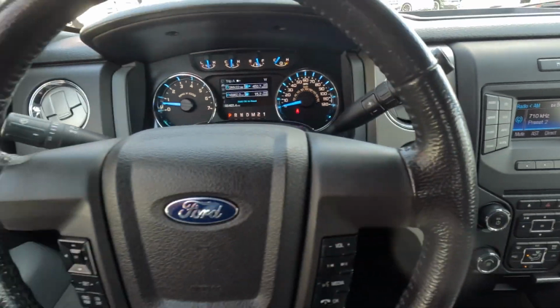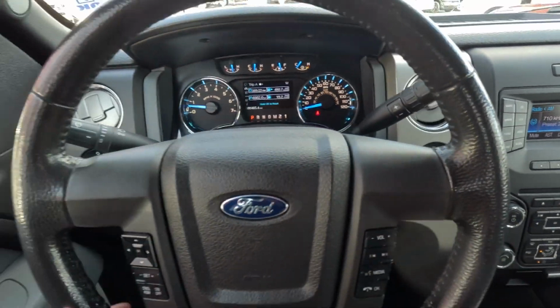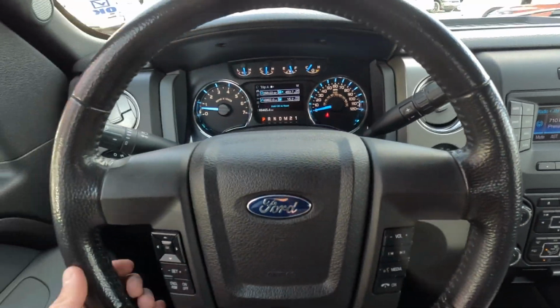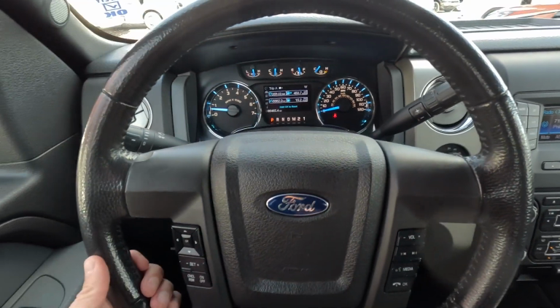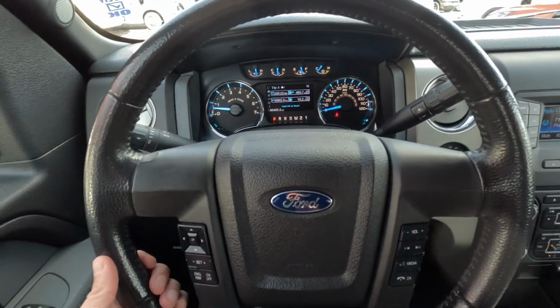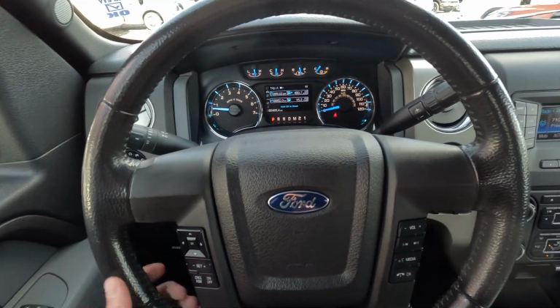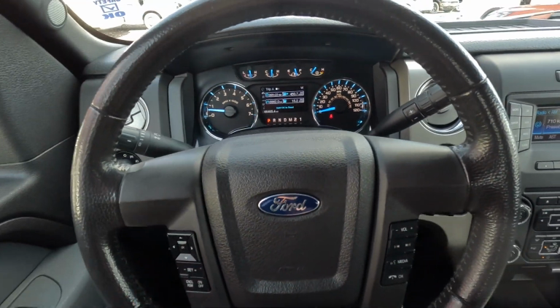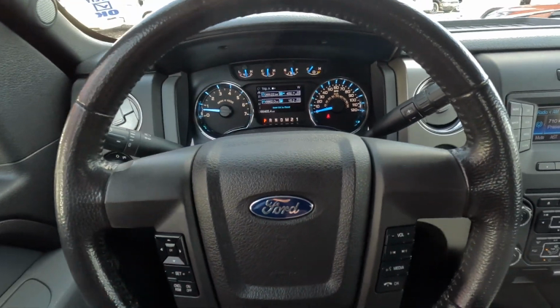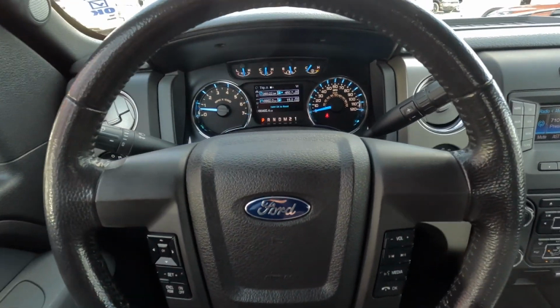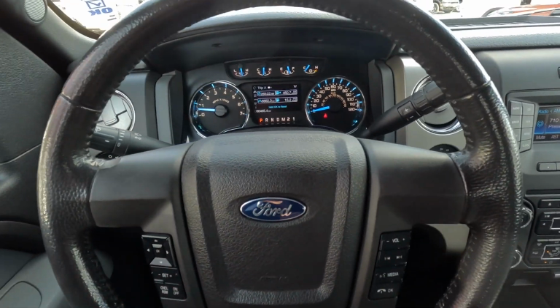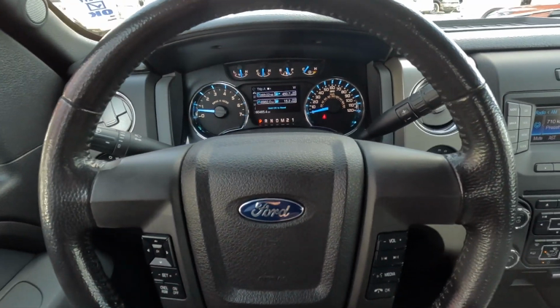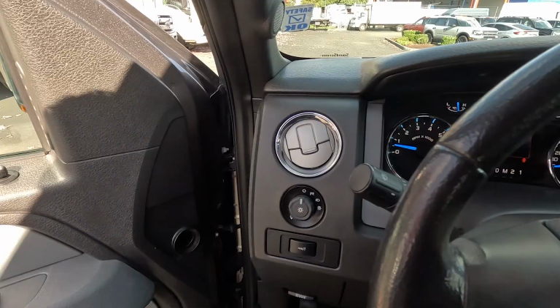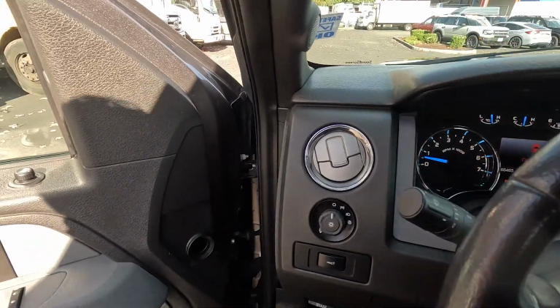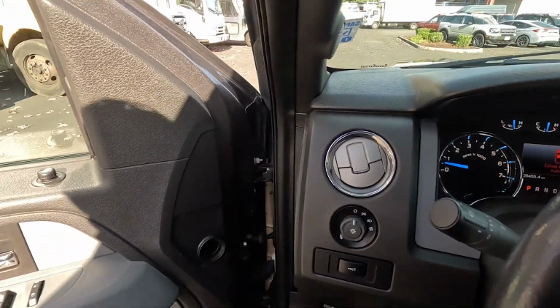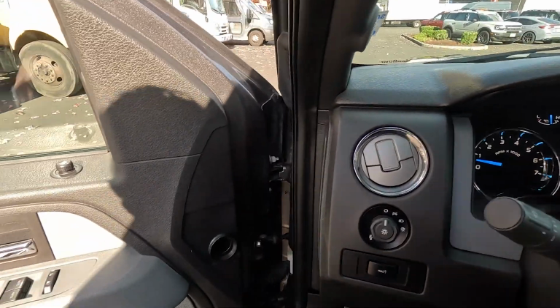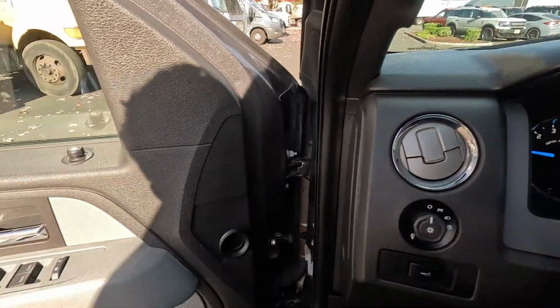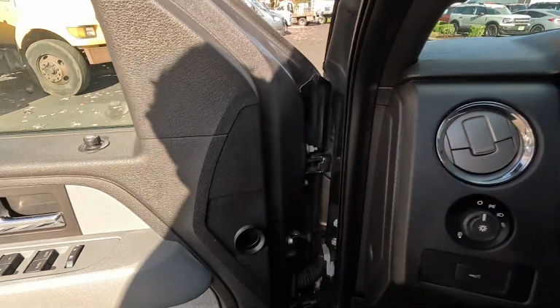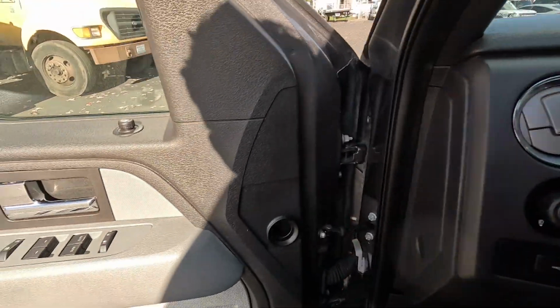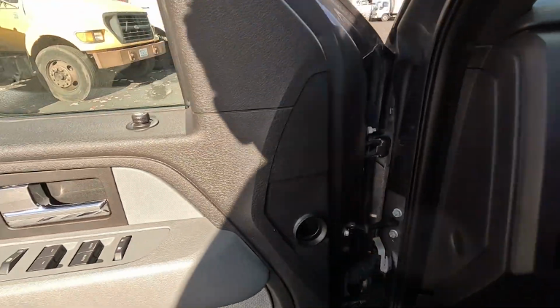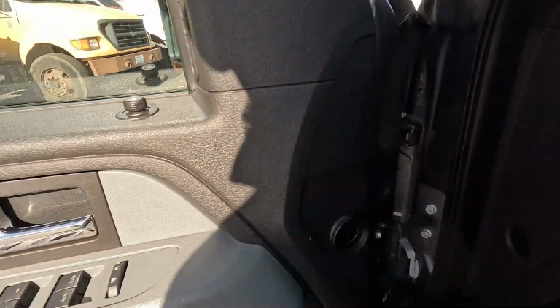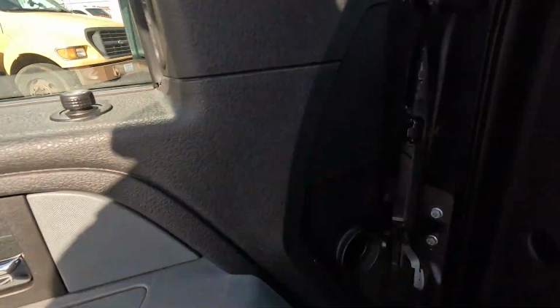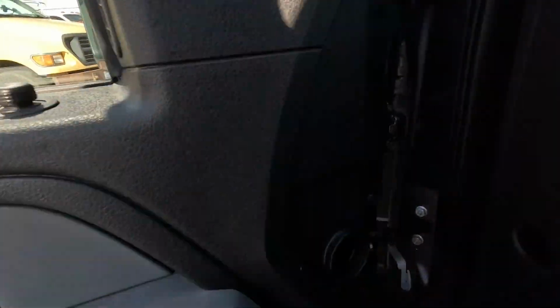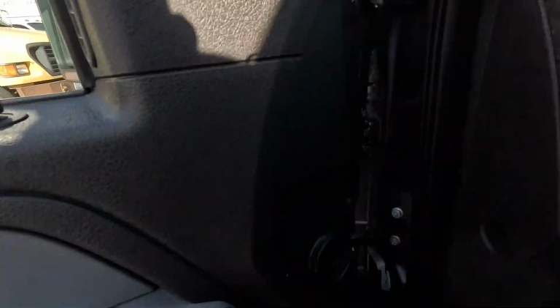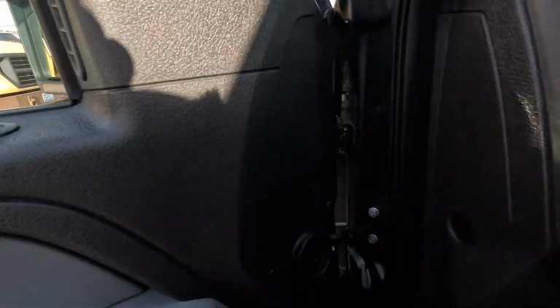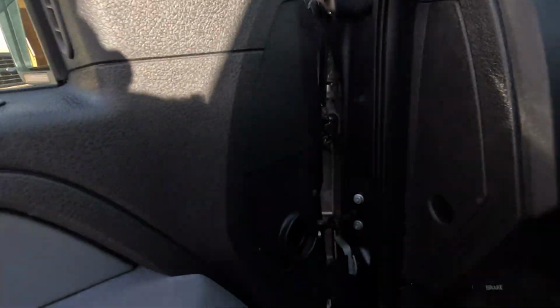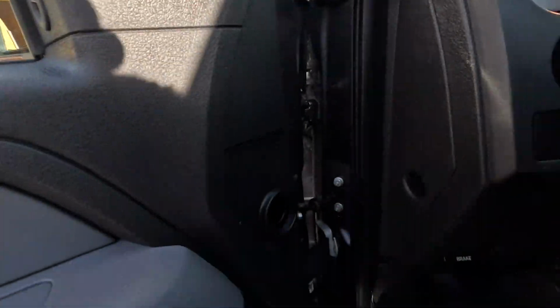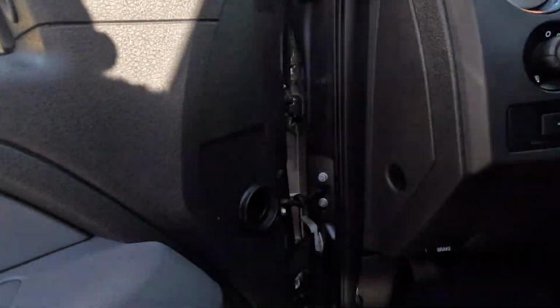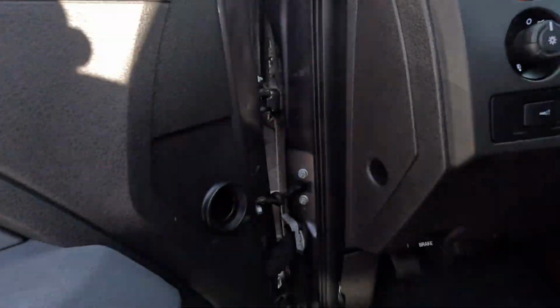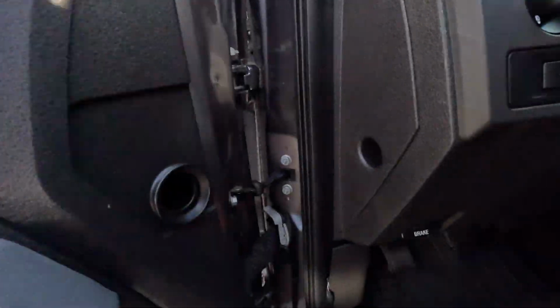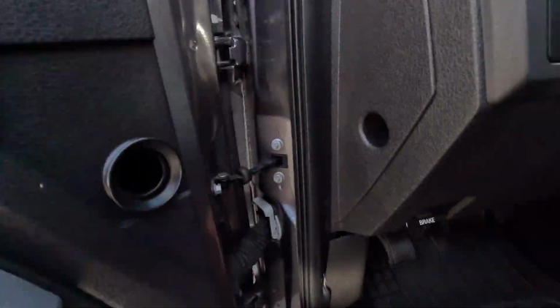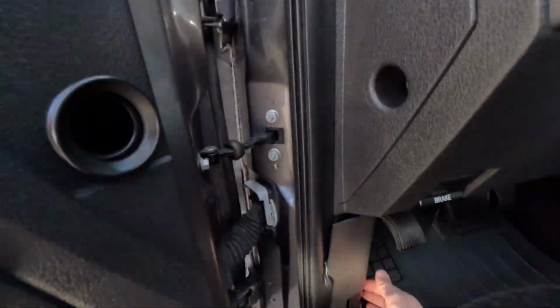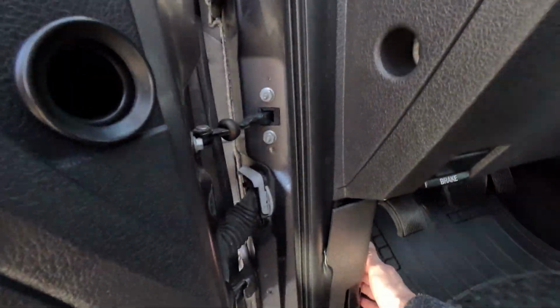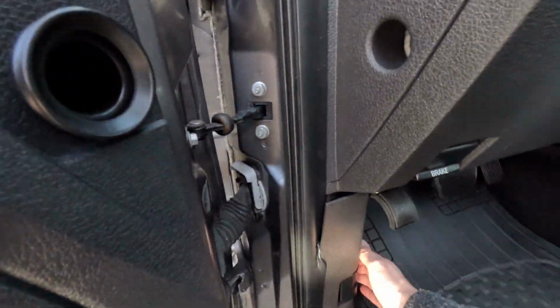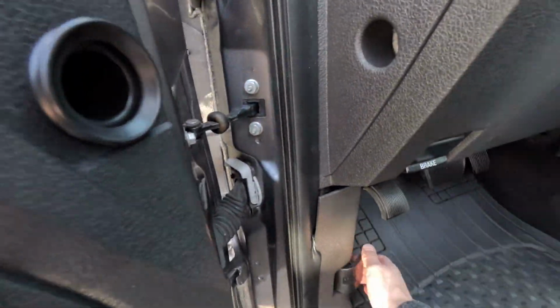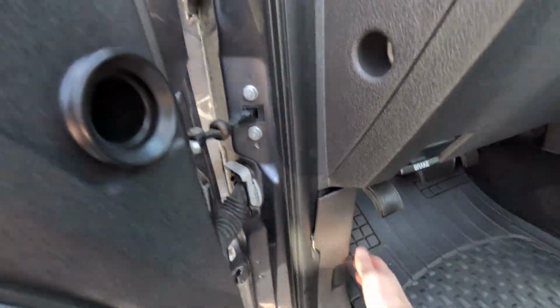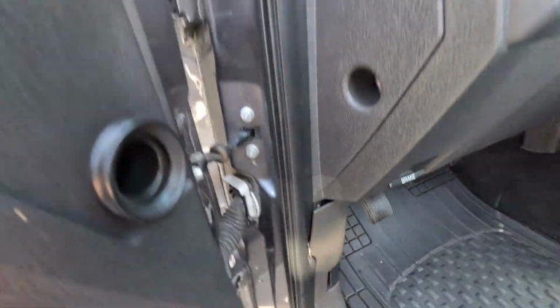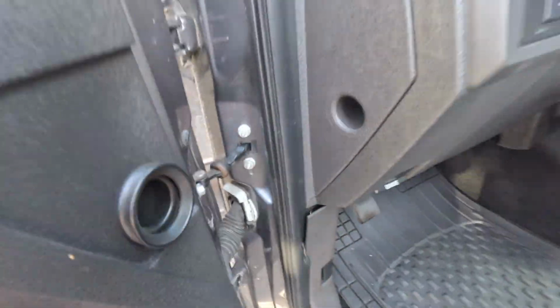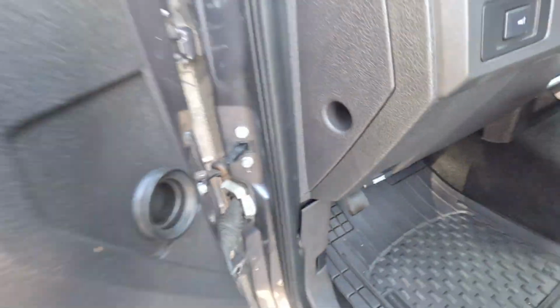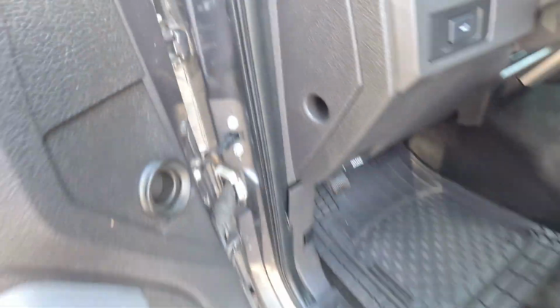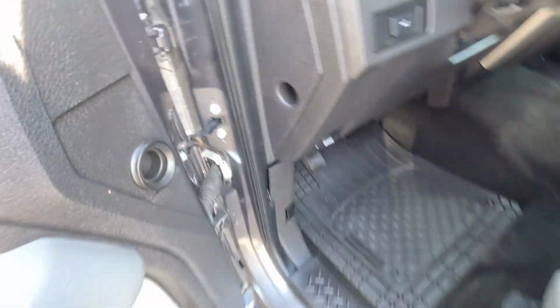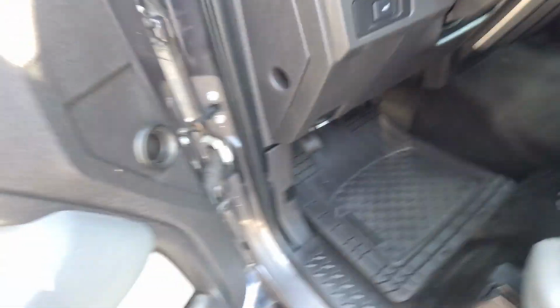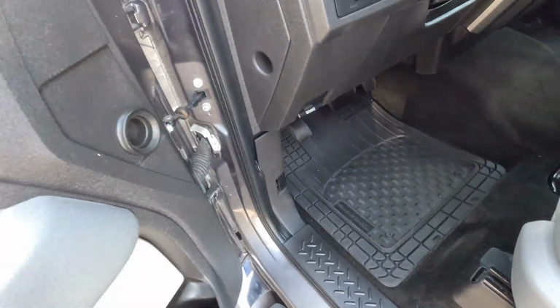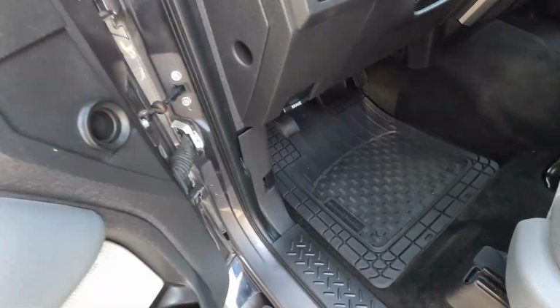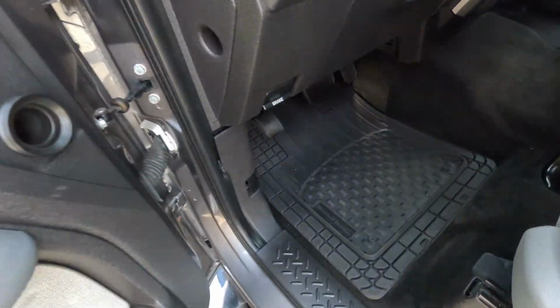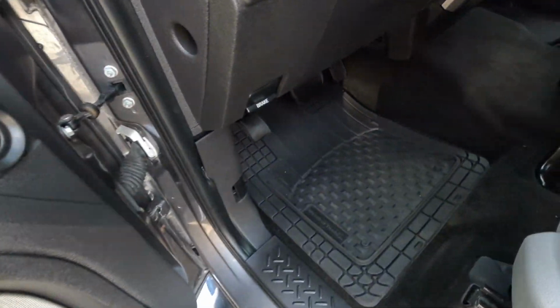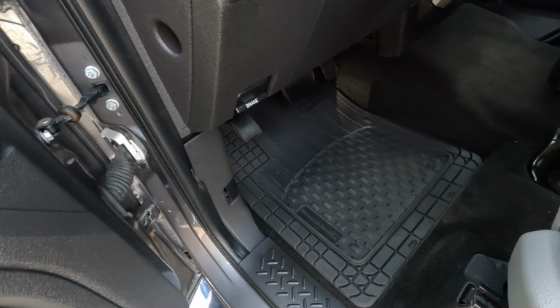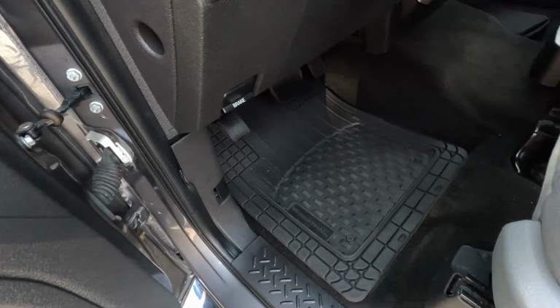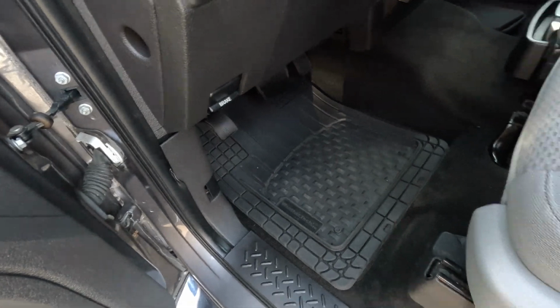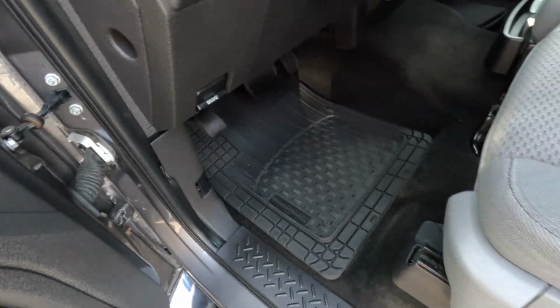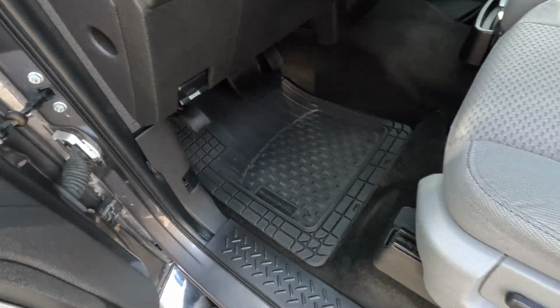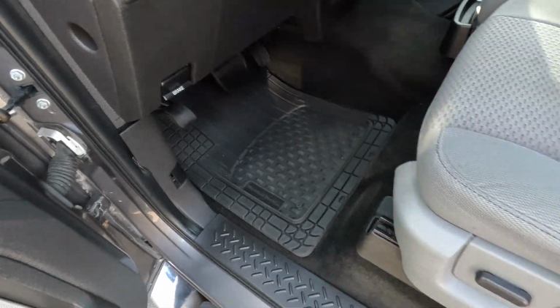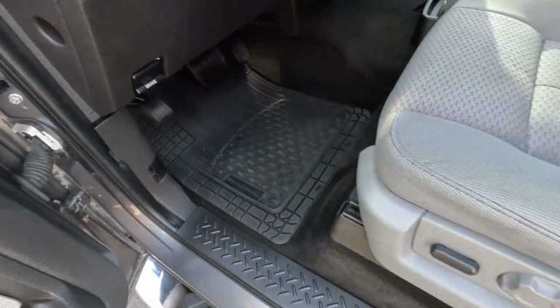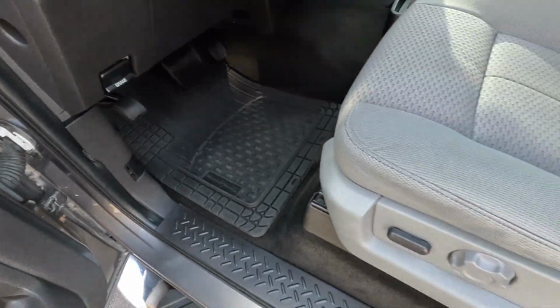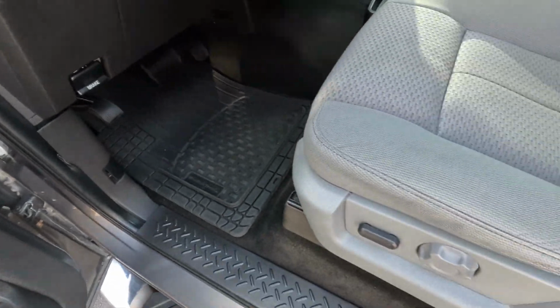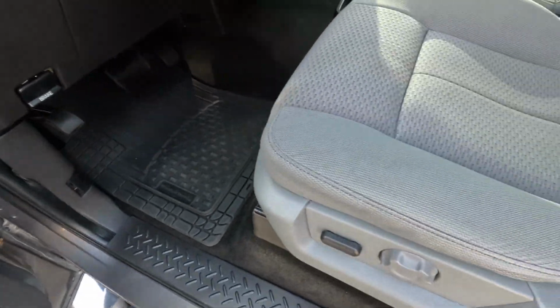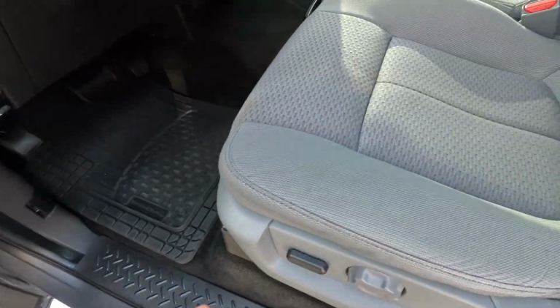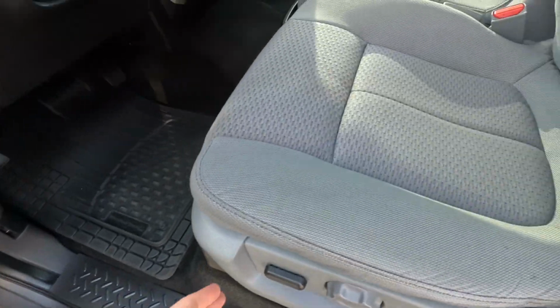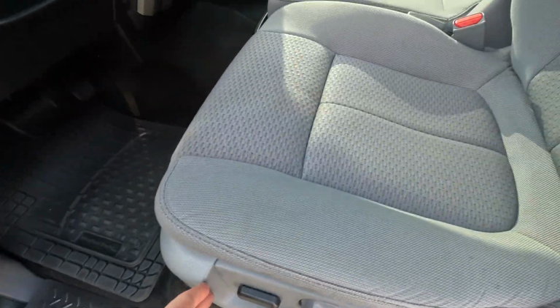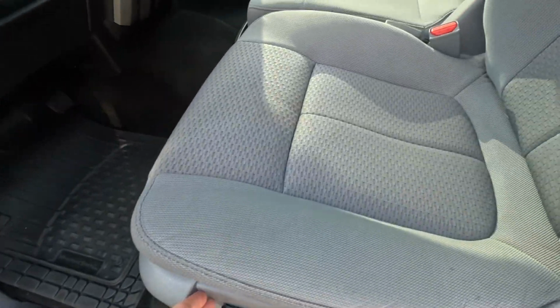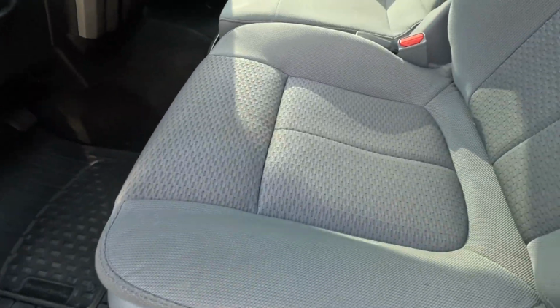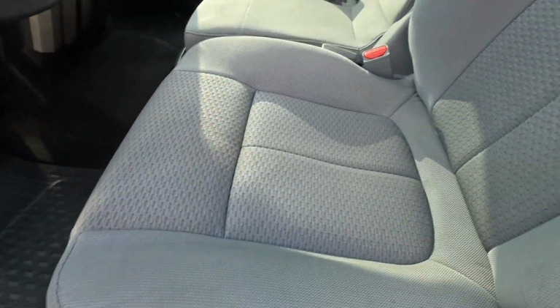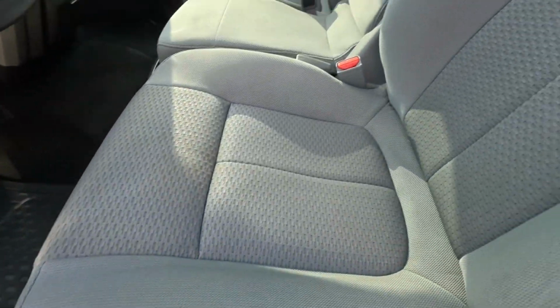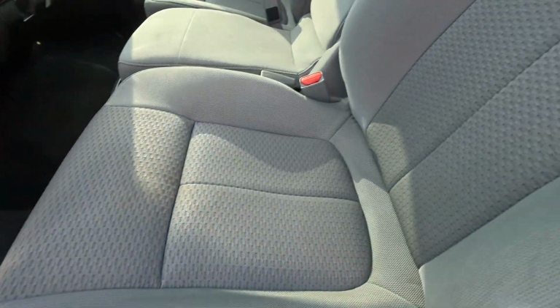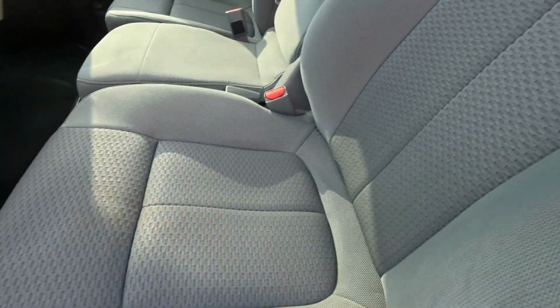Nice leather-wrapped steering wheel. Nice color combination — gray on gray cloth. We have some all-season mats and a powered driver's seat.